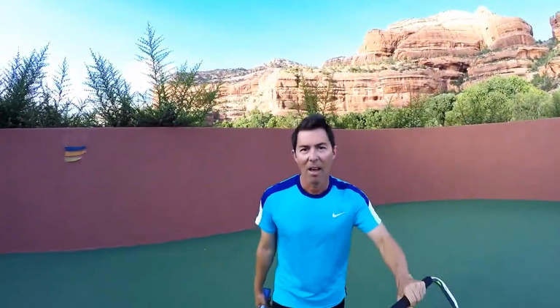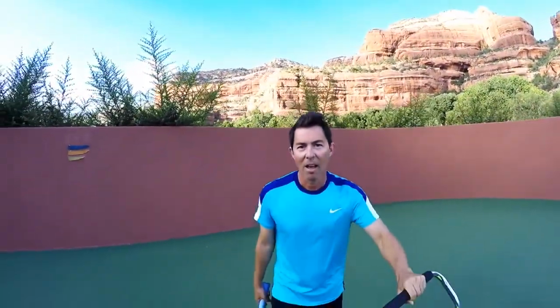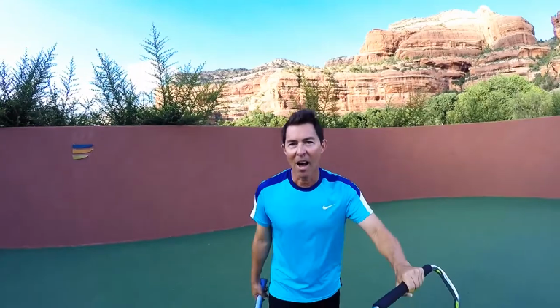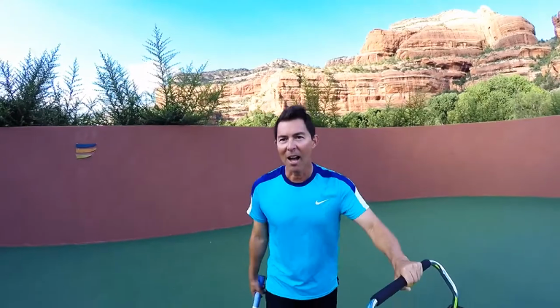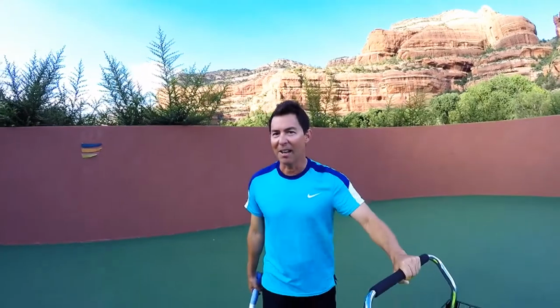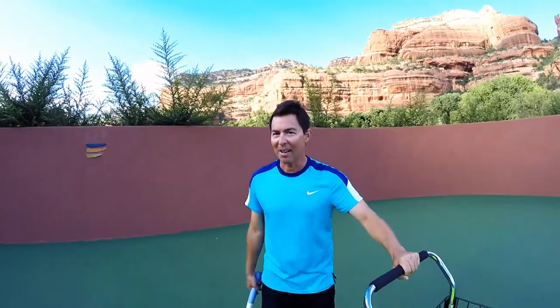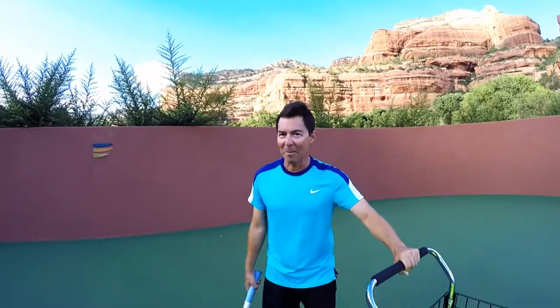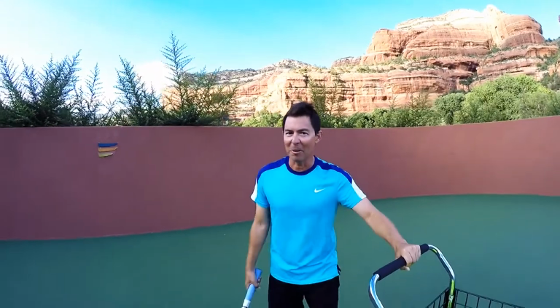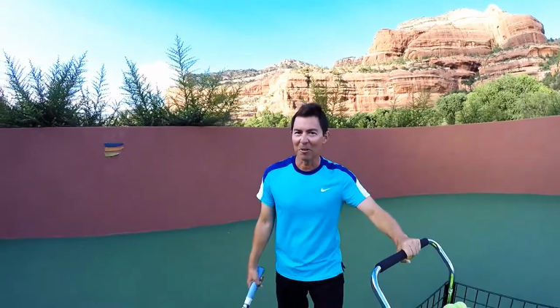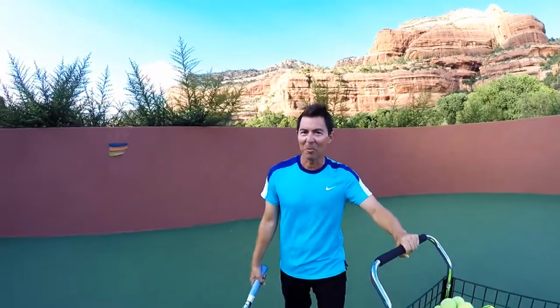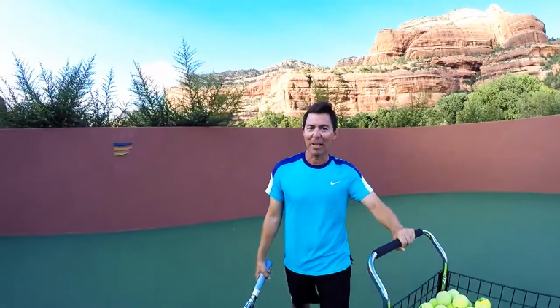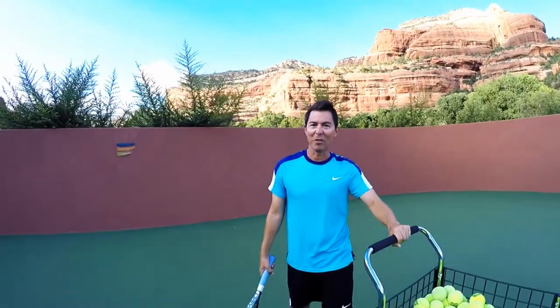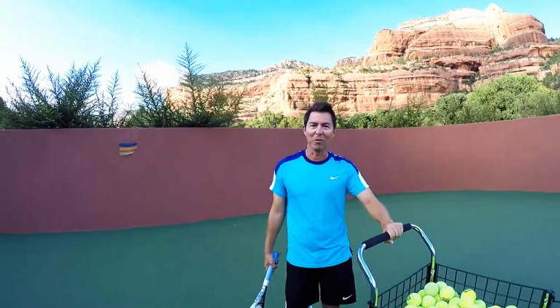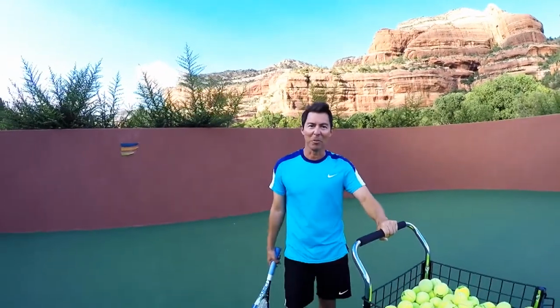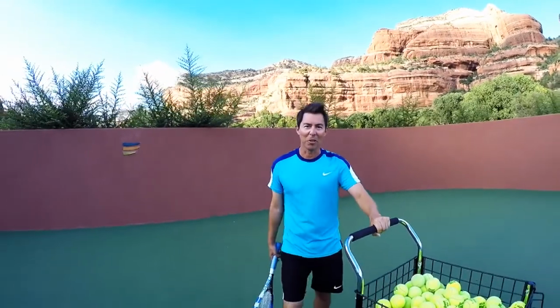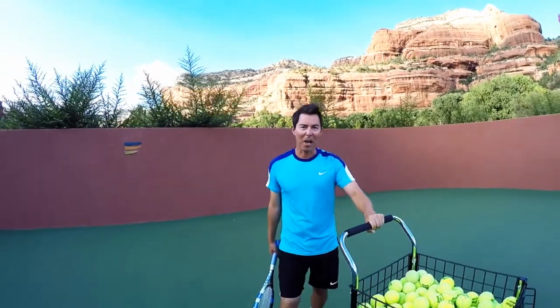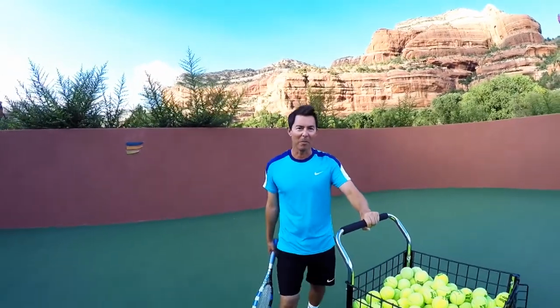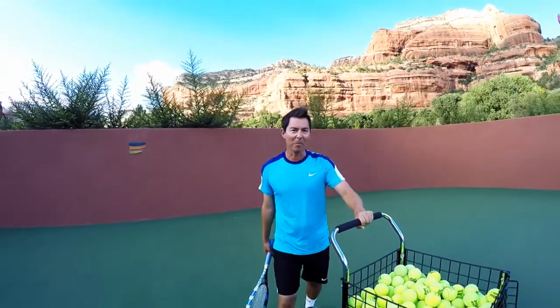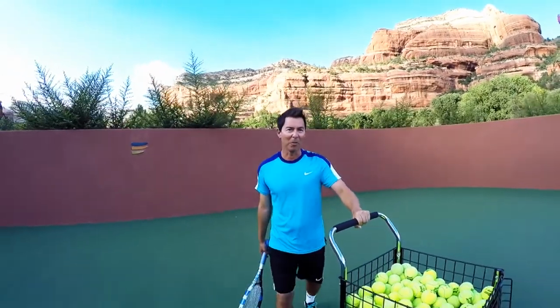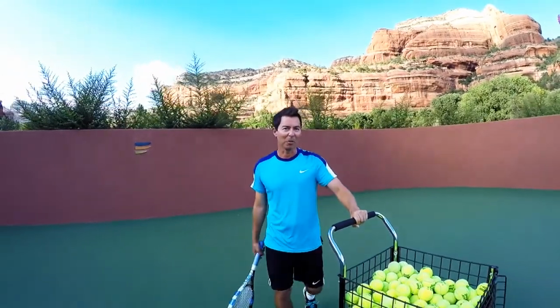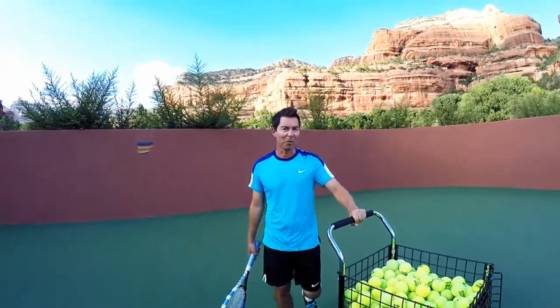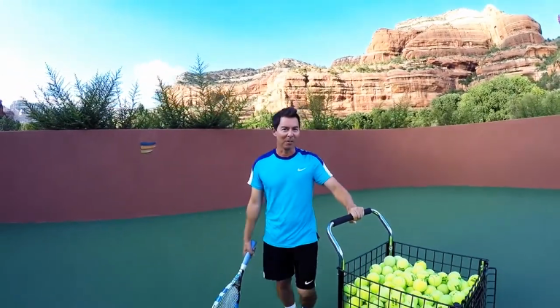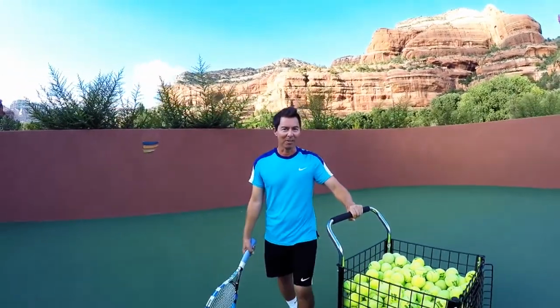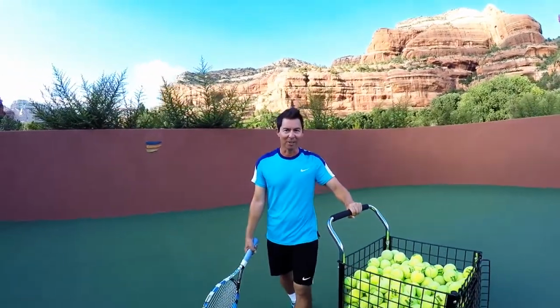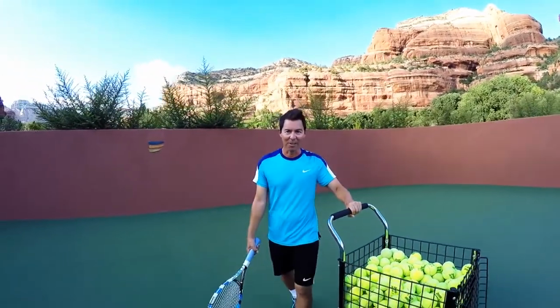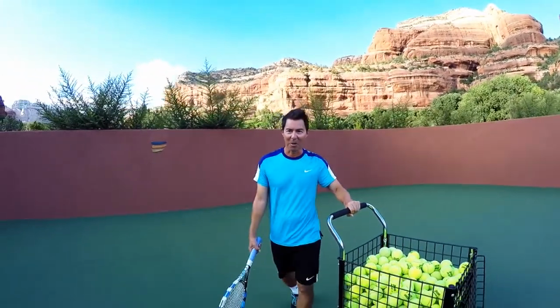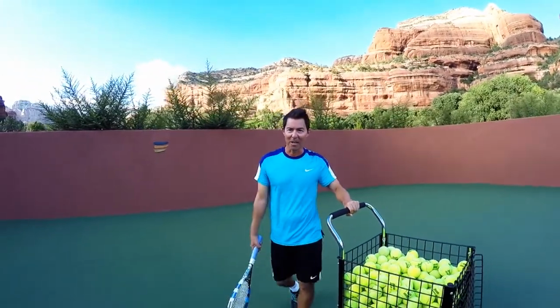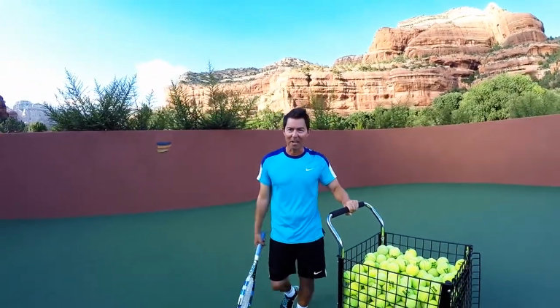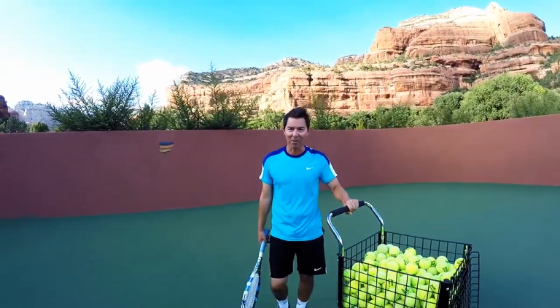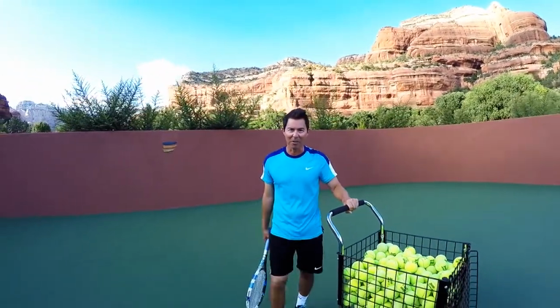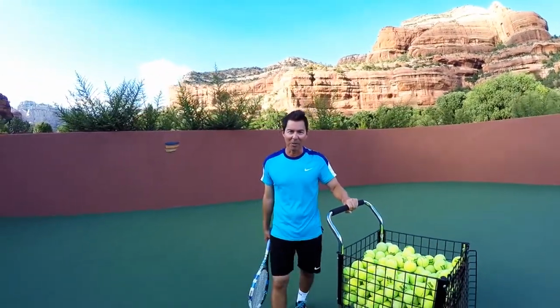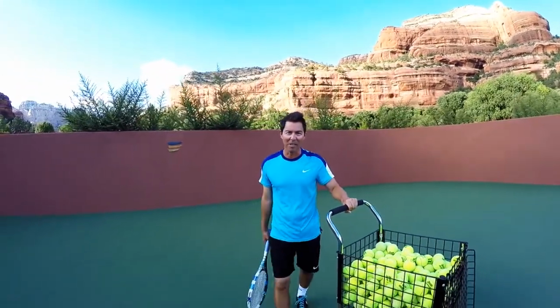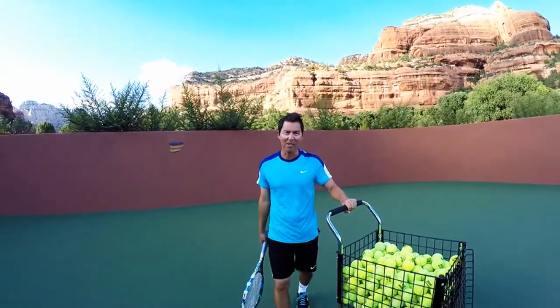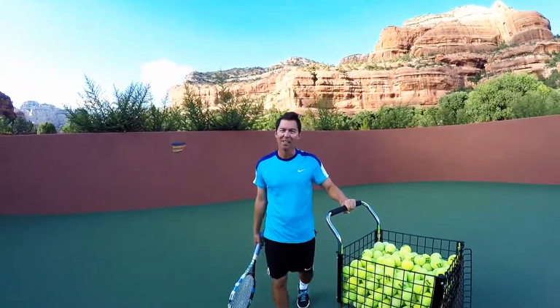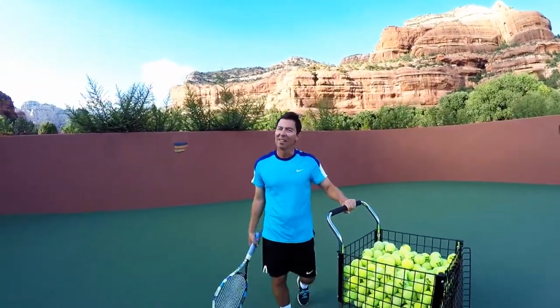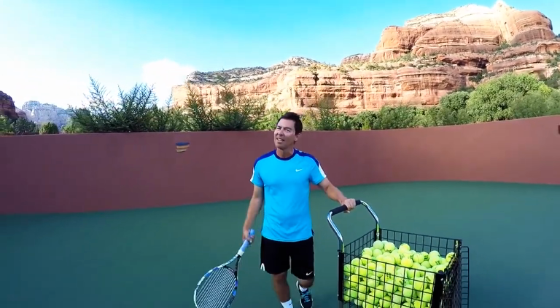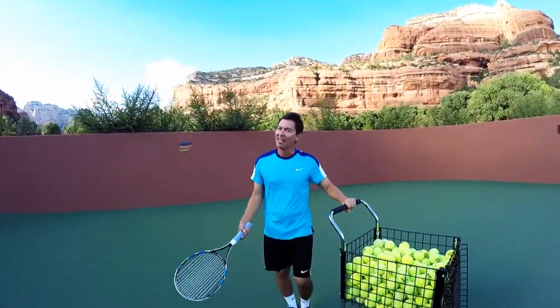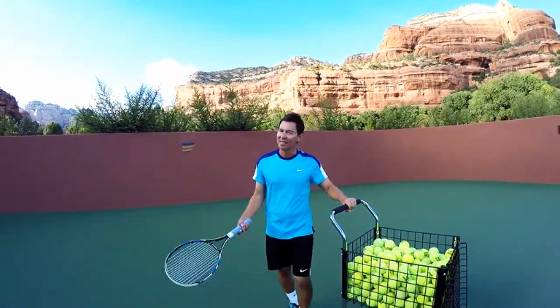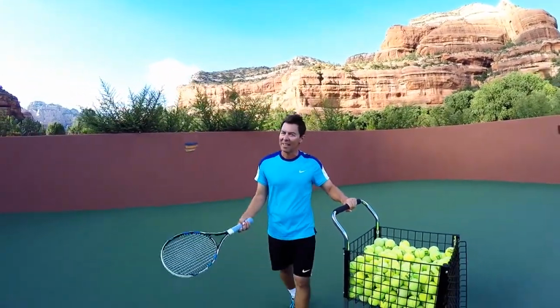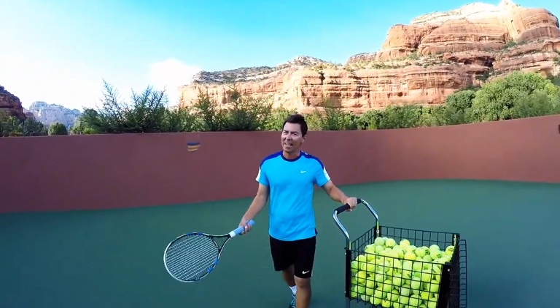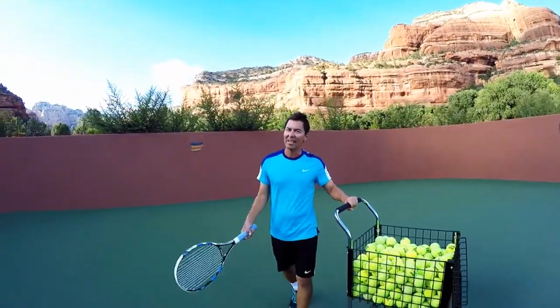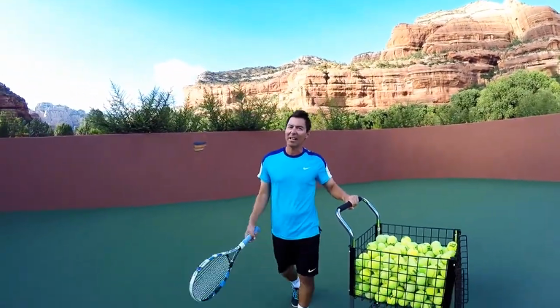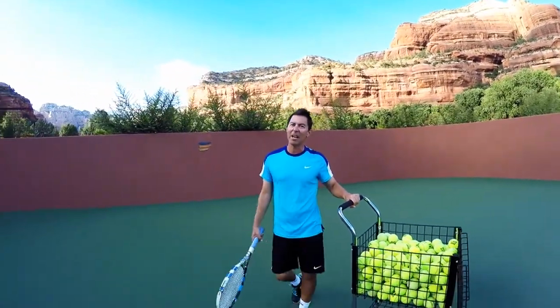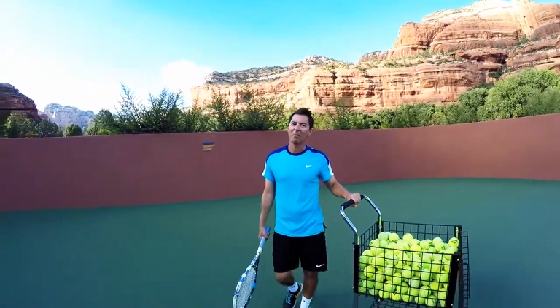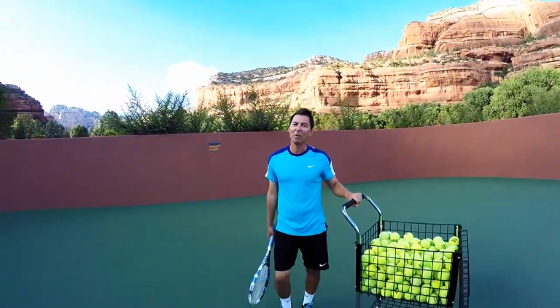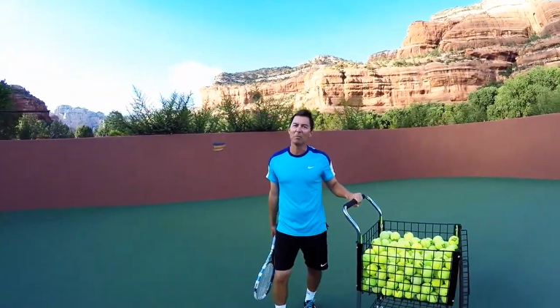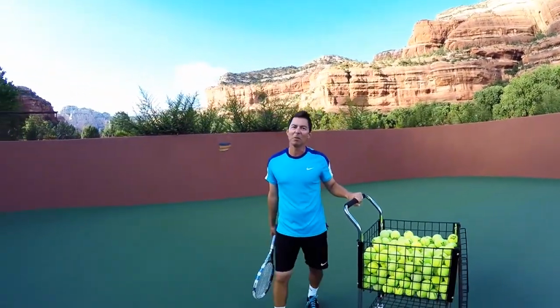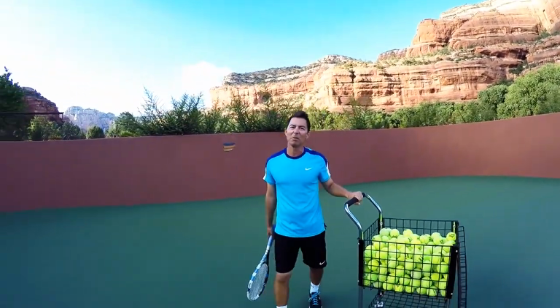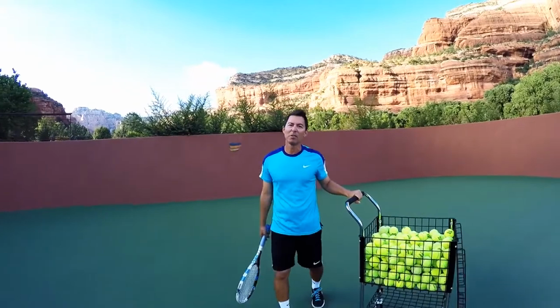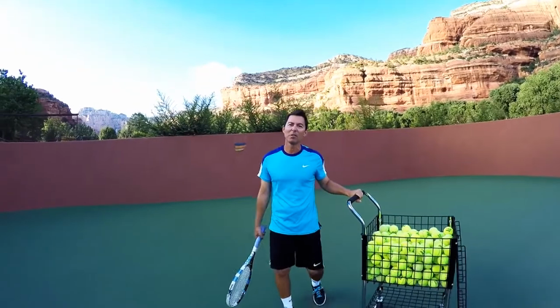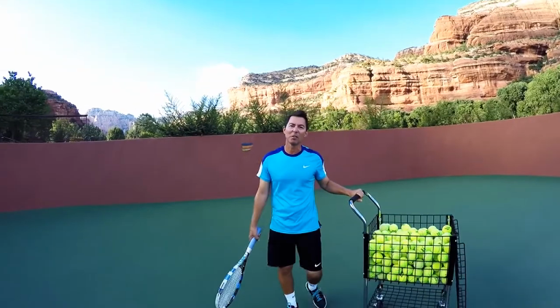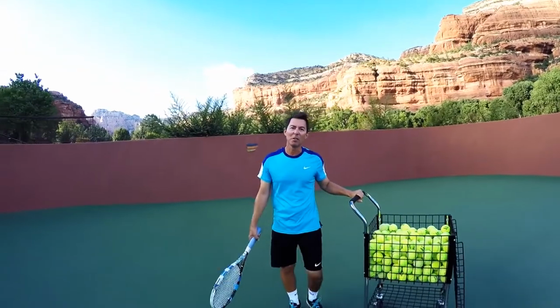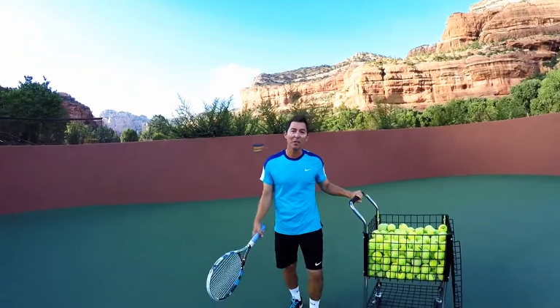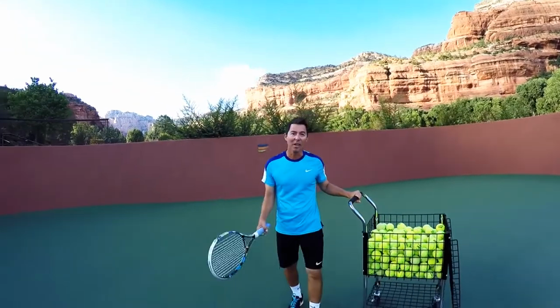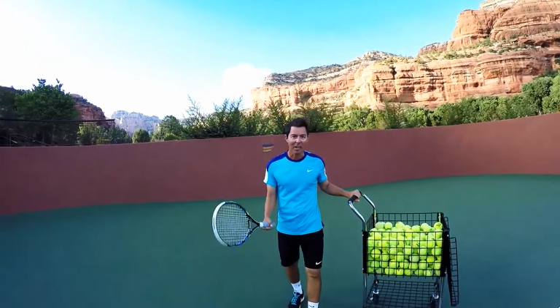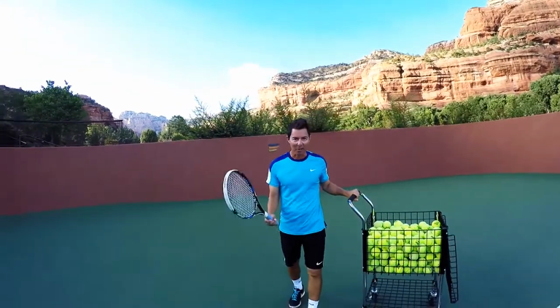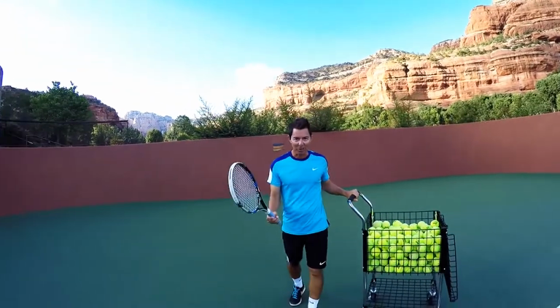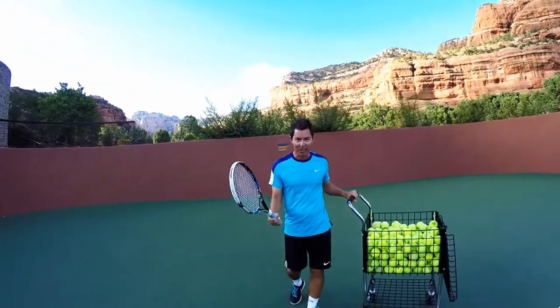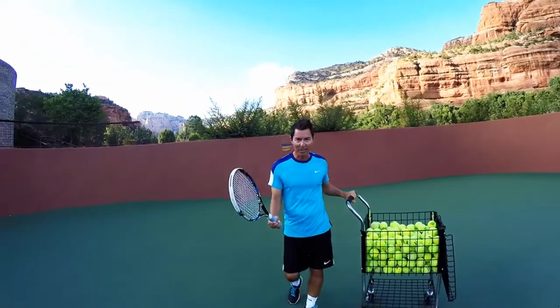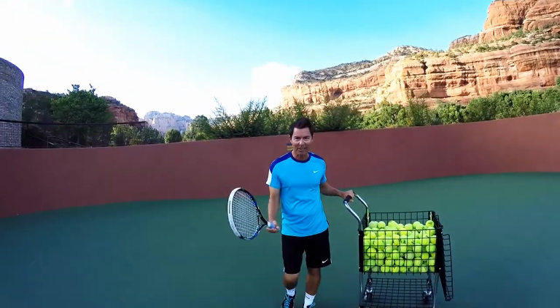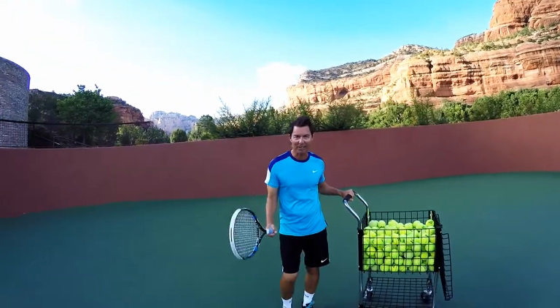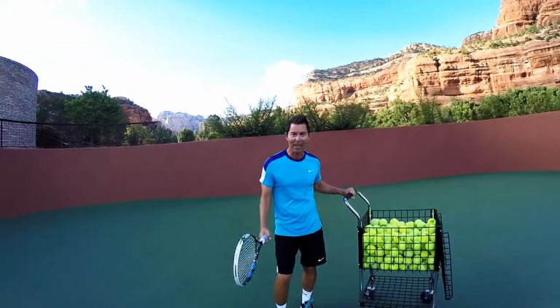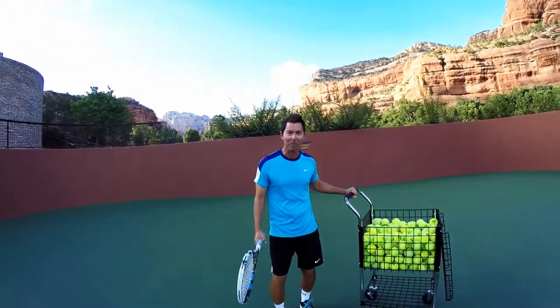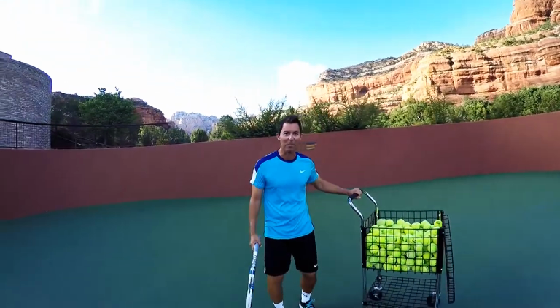Hi, I'm Coach Badens from Enchantment Resort in Sedona, Arizona, and today I'm going to help you improve your serve in three easy steps.